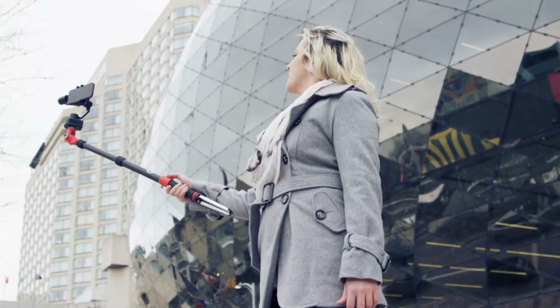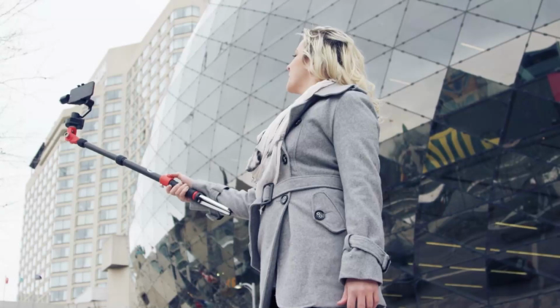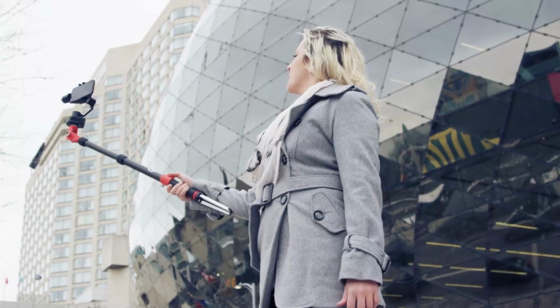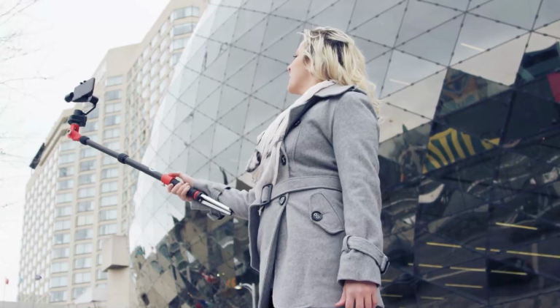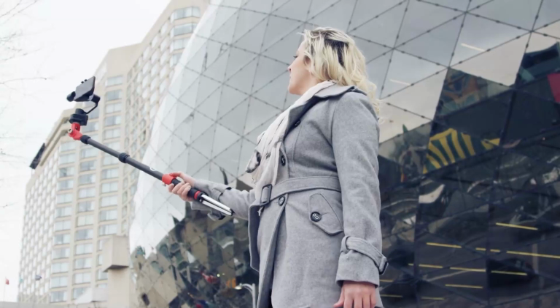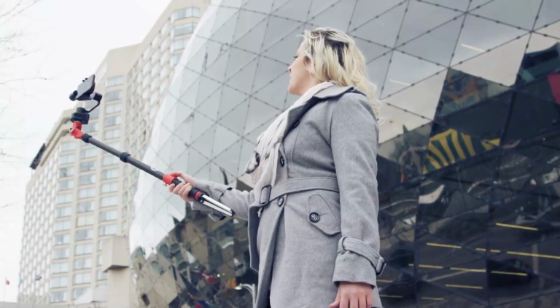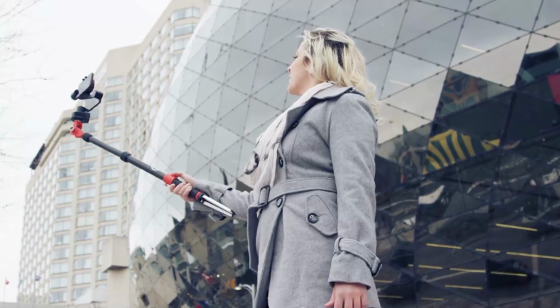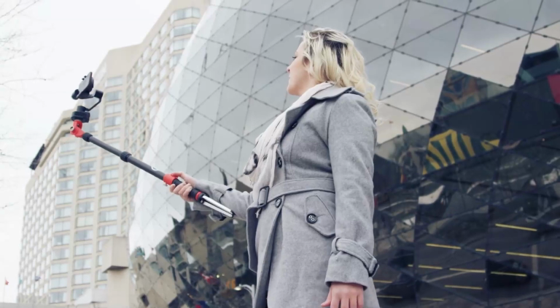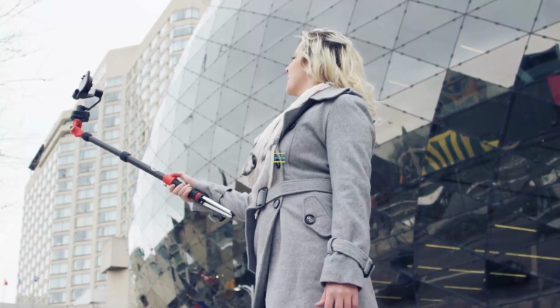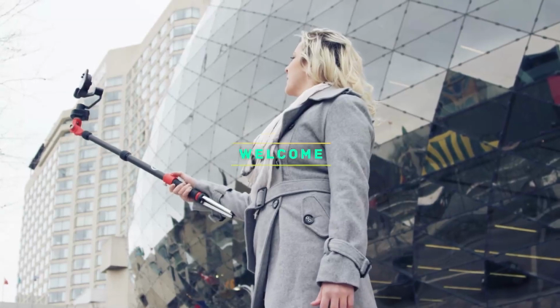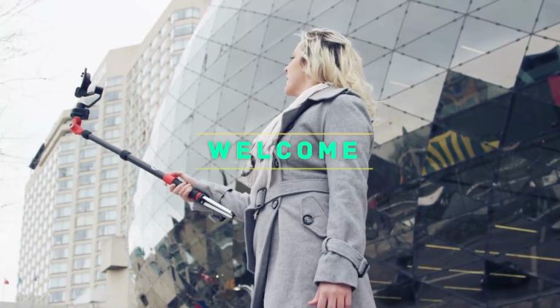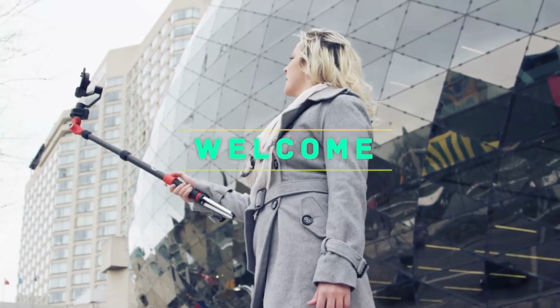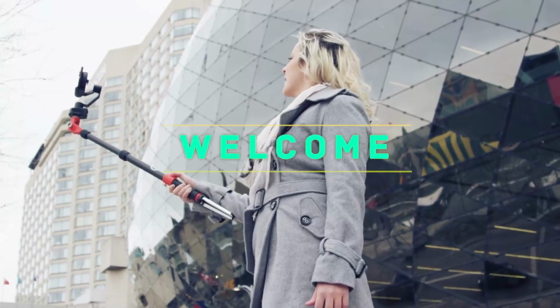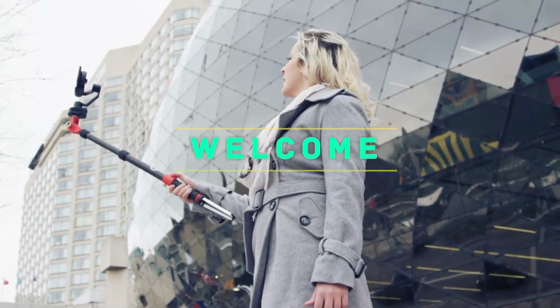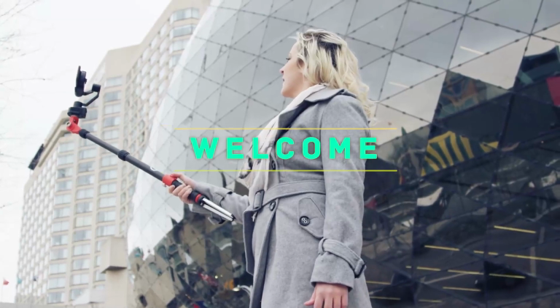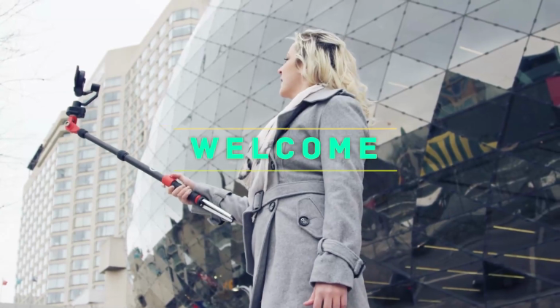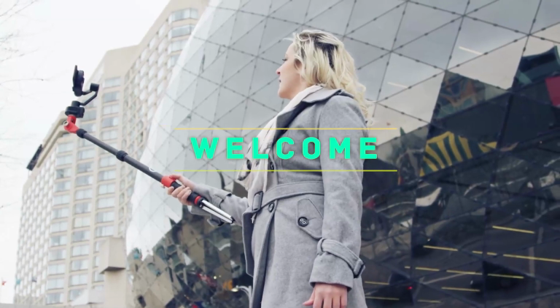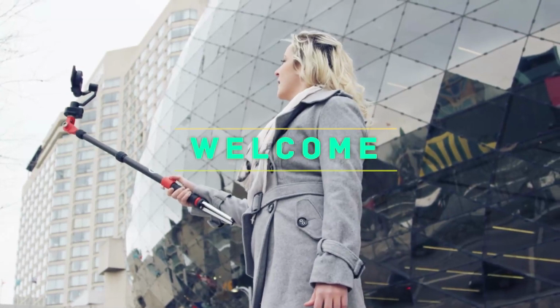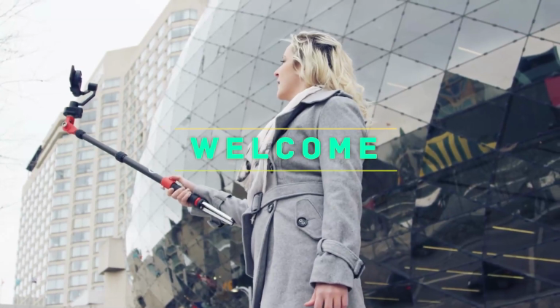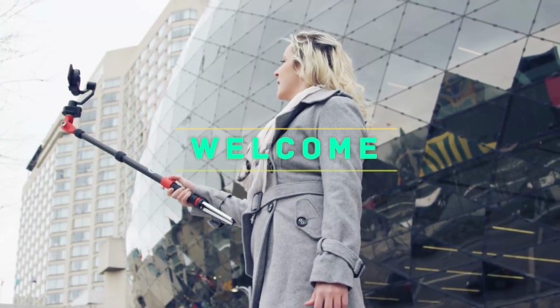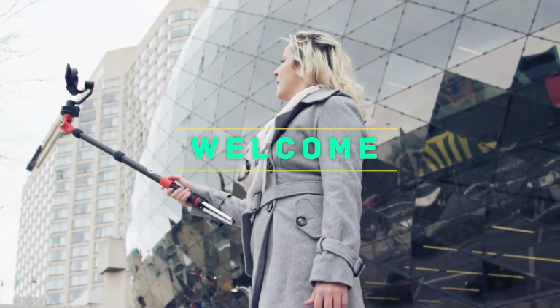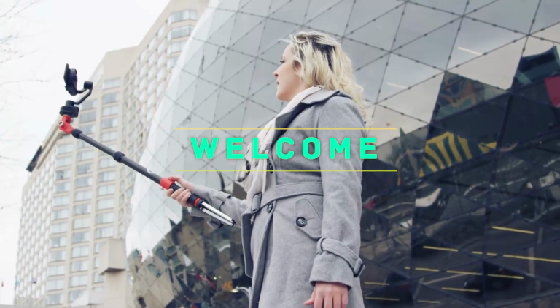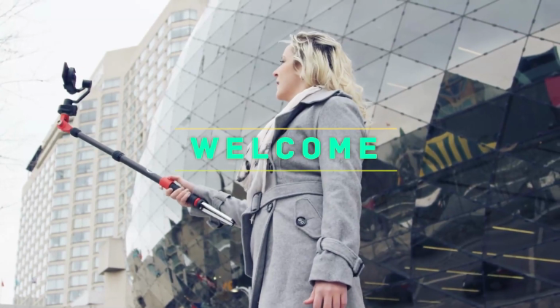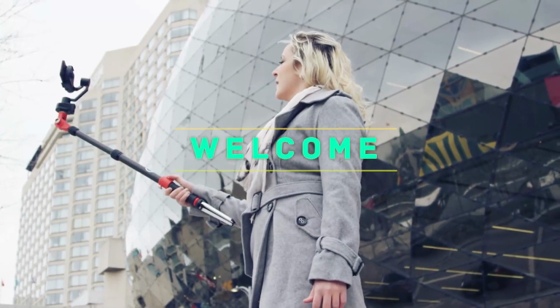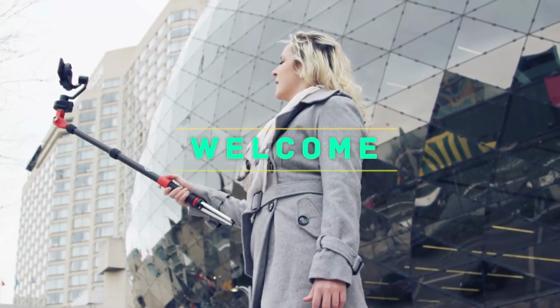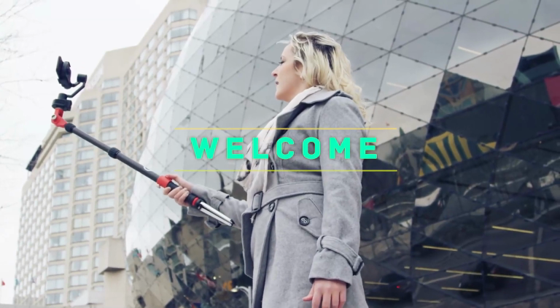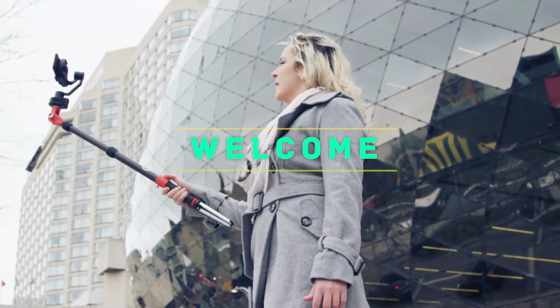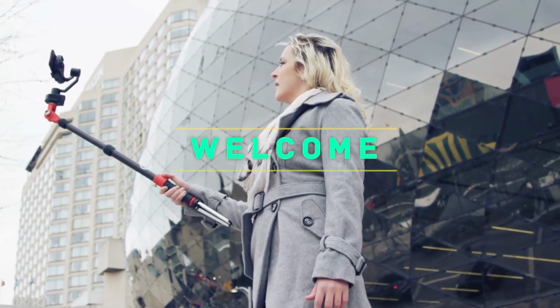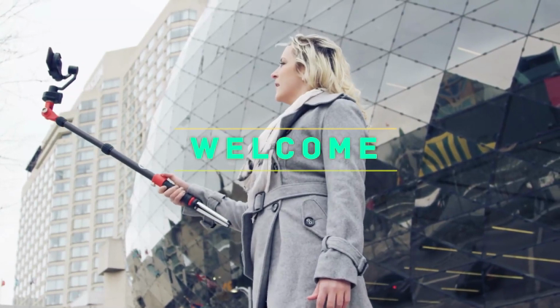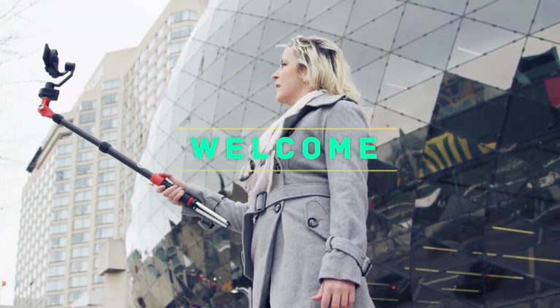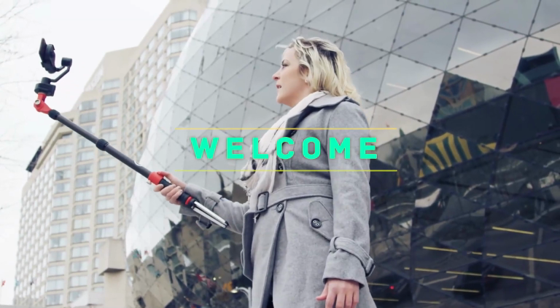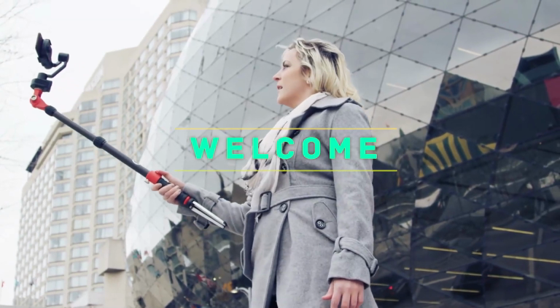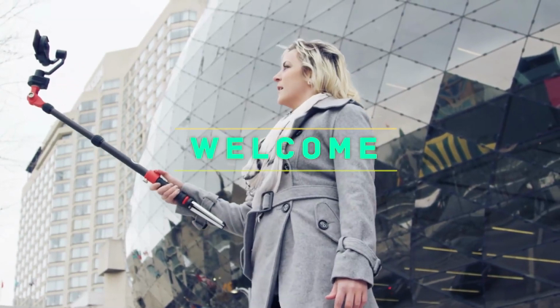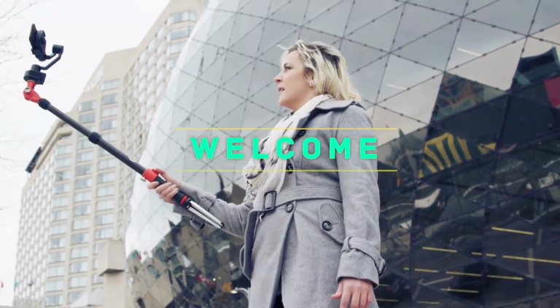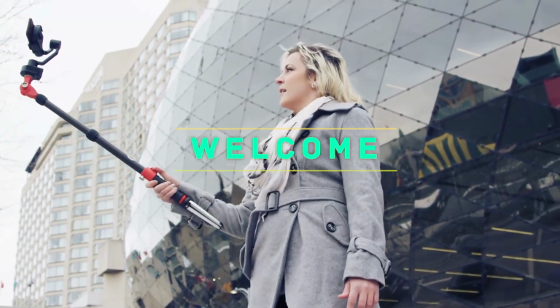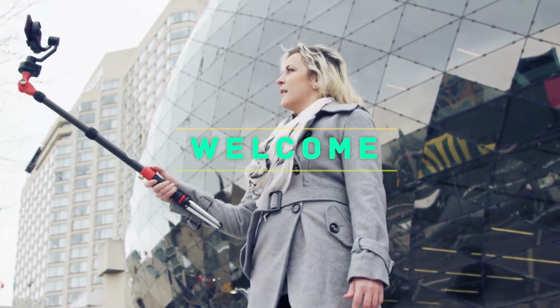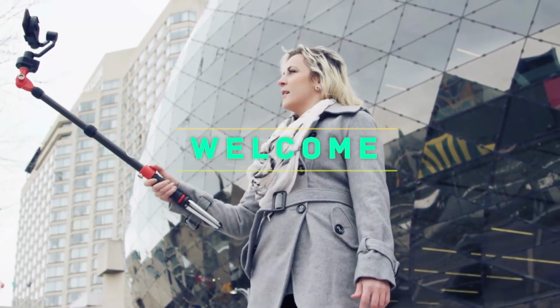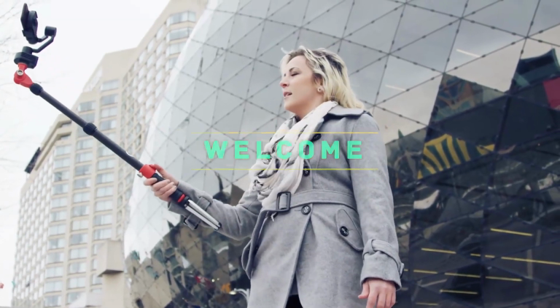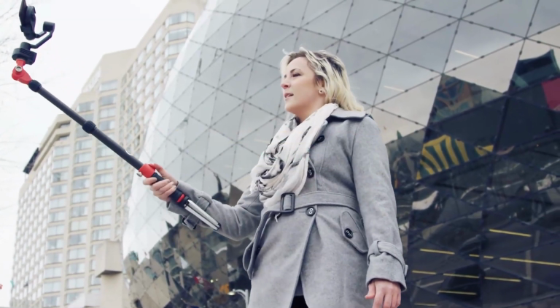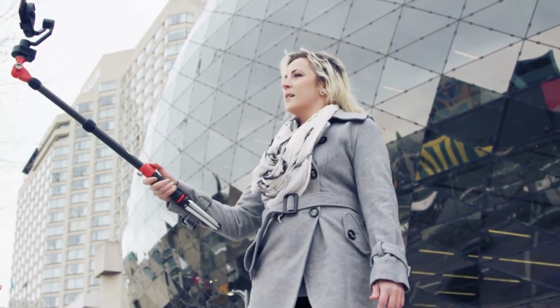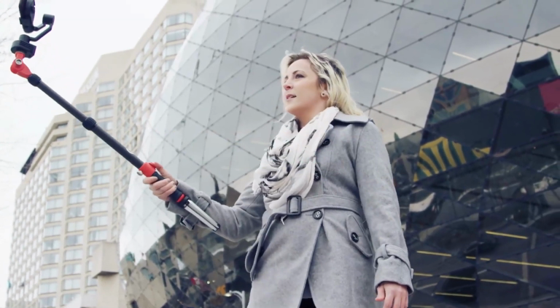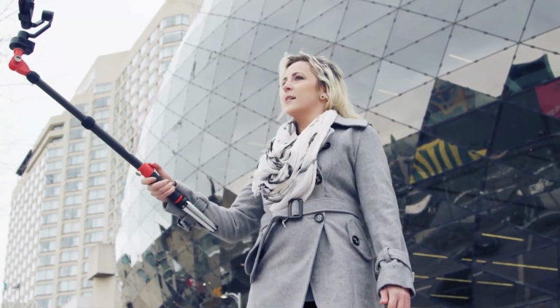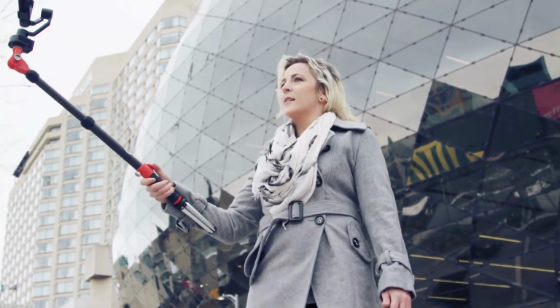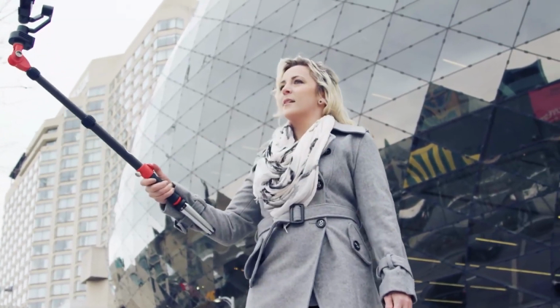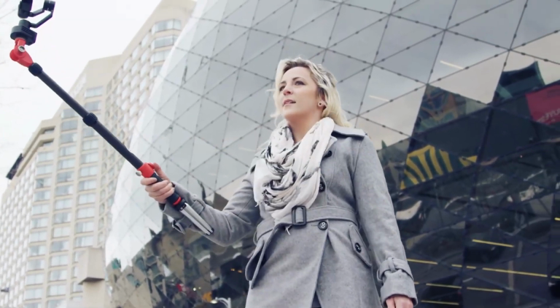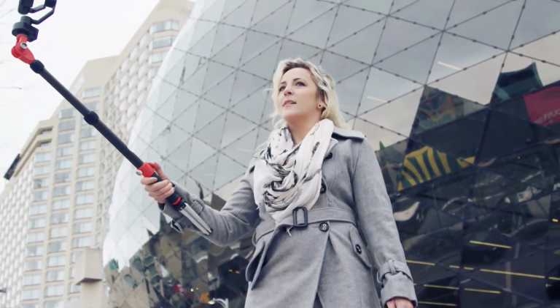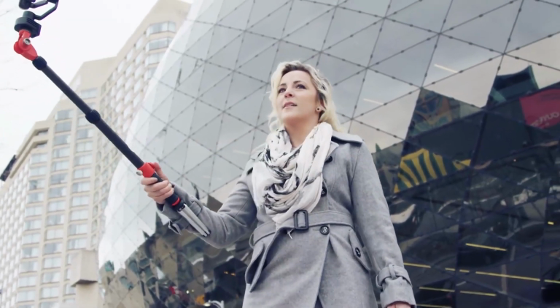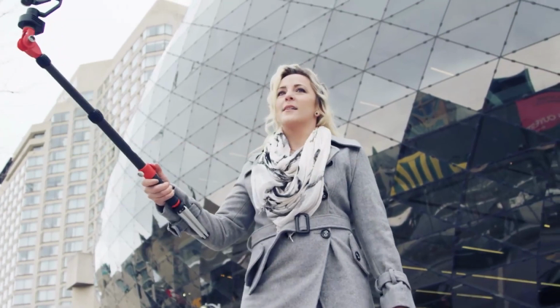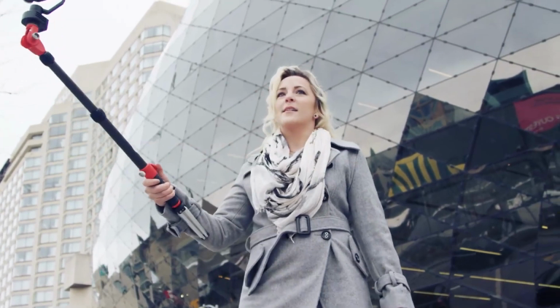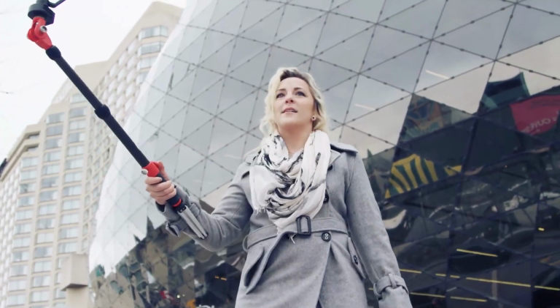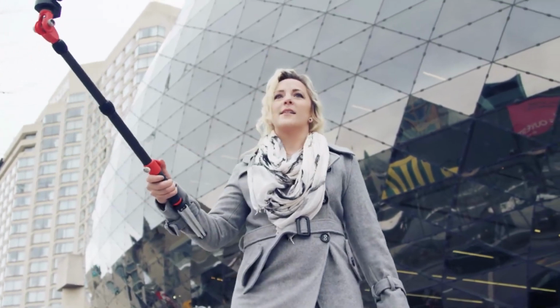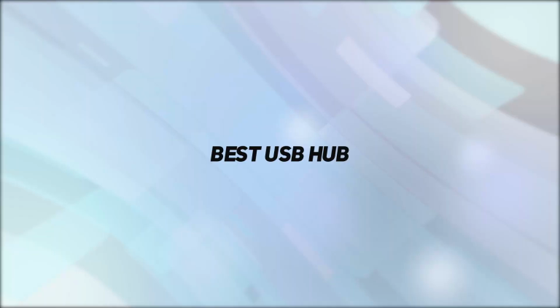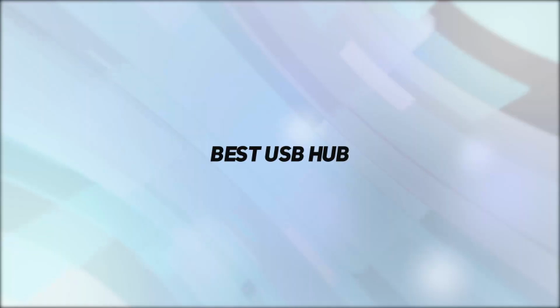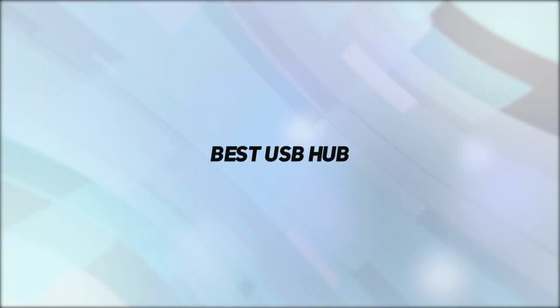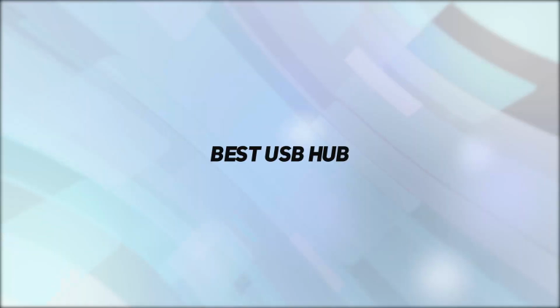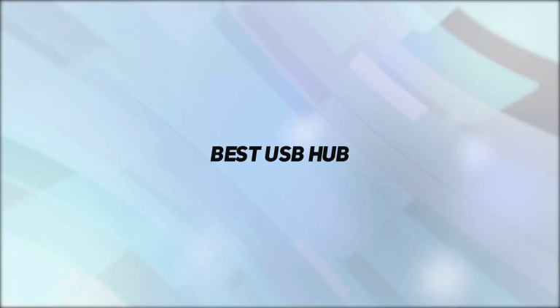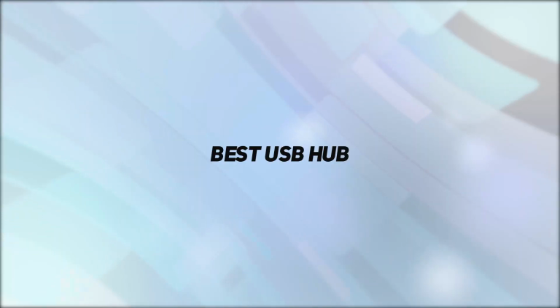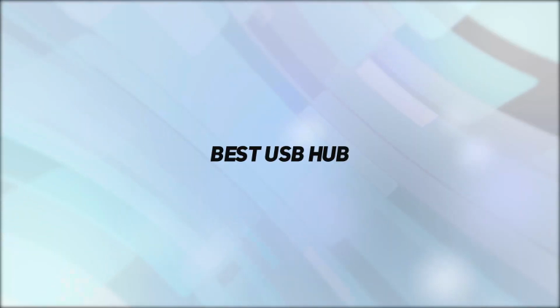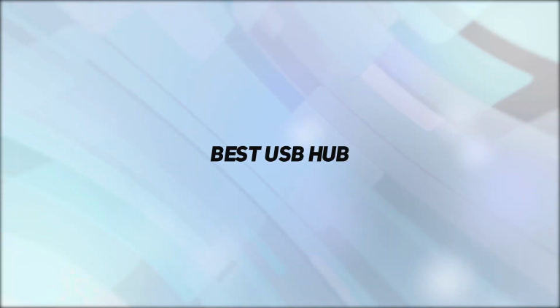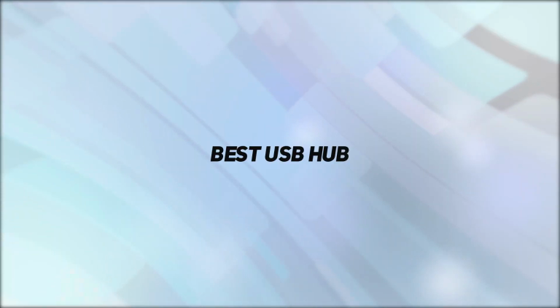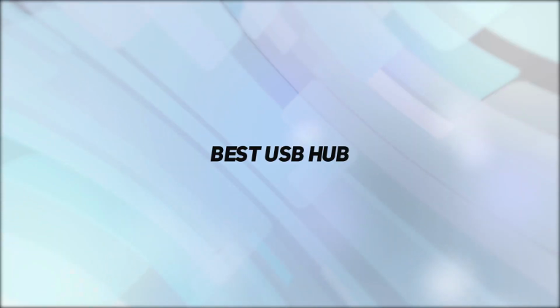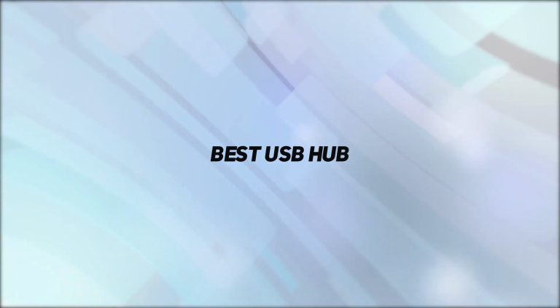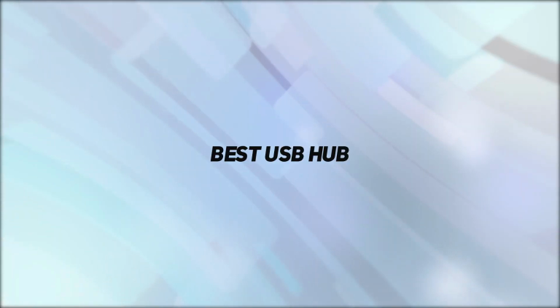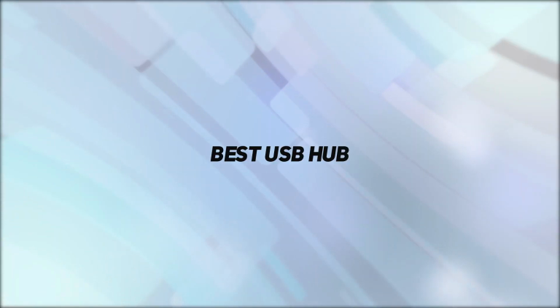Hey, welcome back to my channel. In this video, I'm going to talk about the top five best USB hubs.